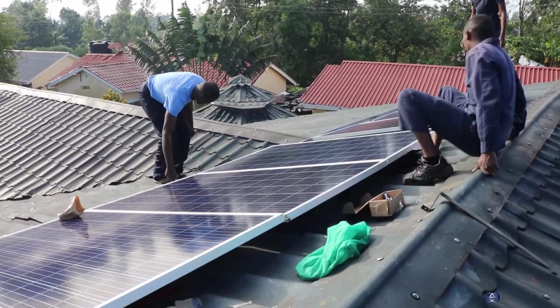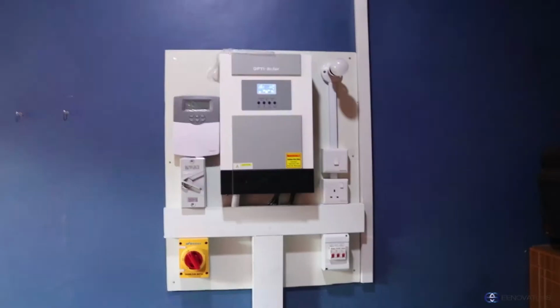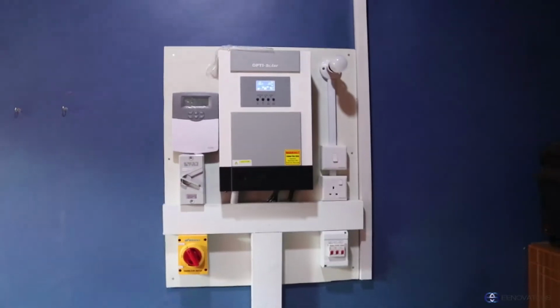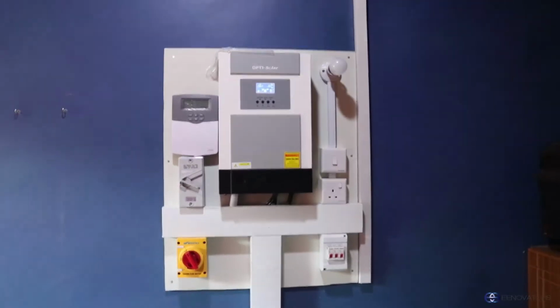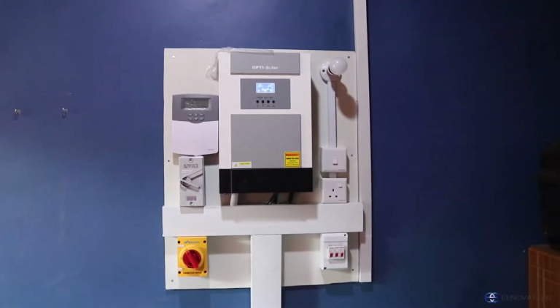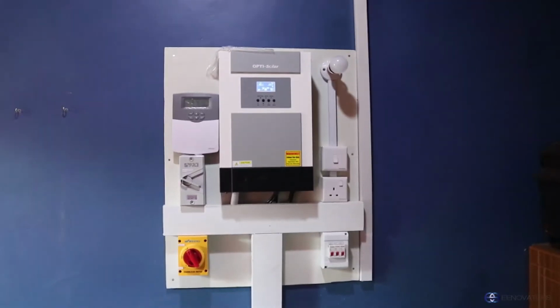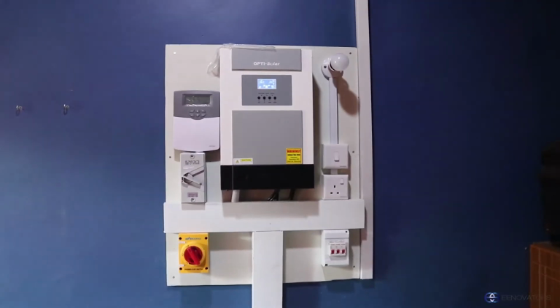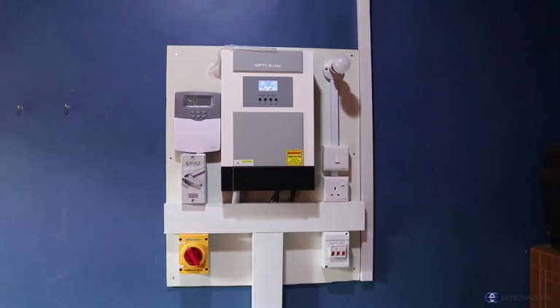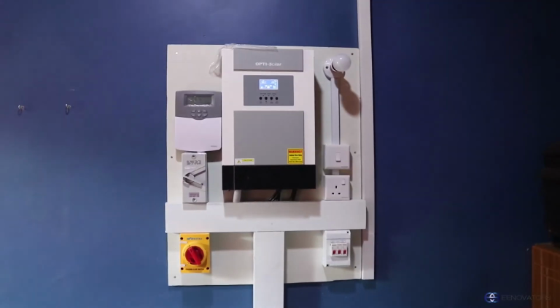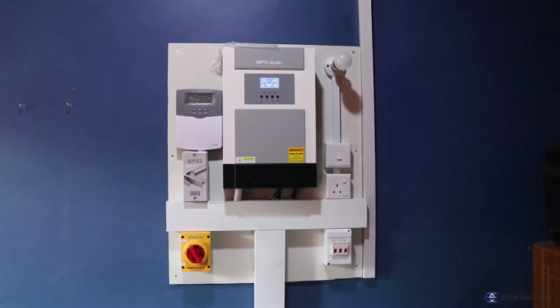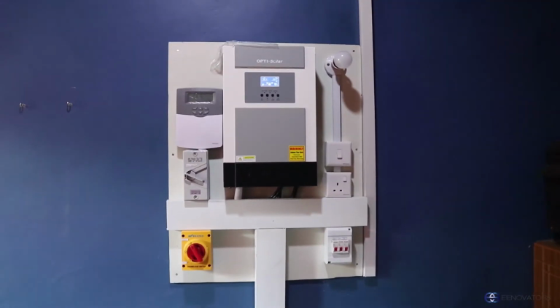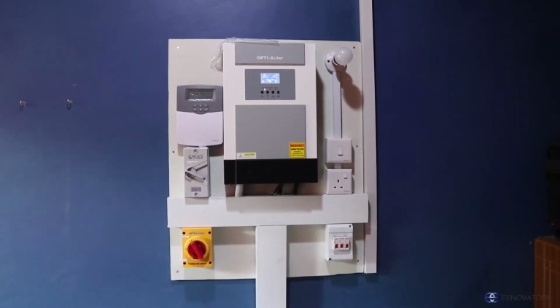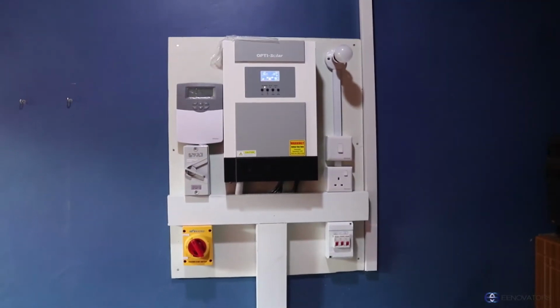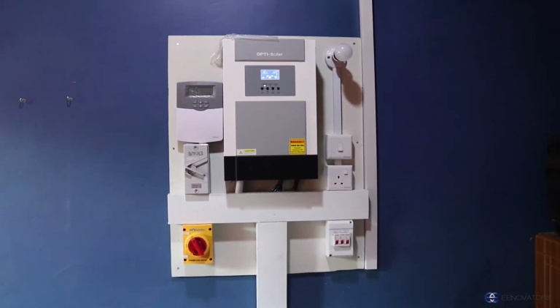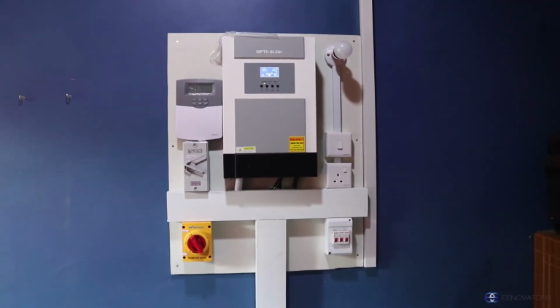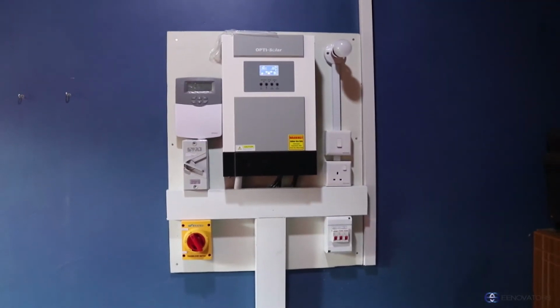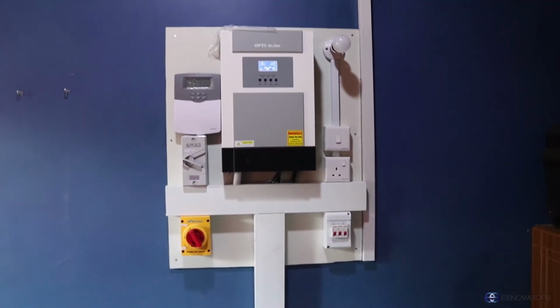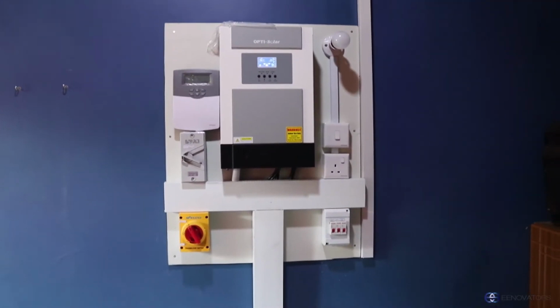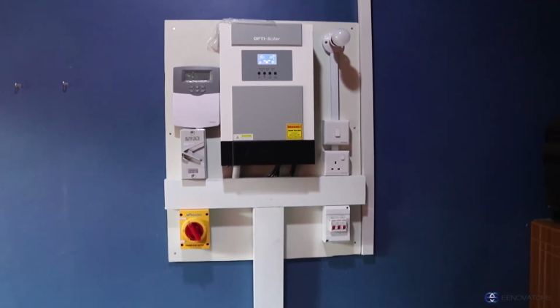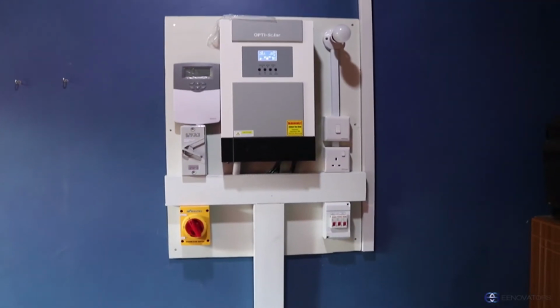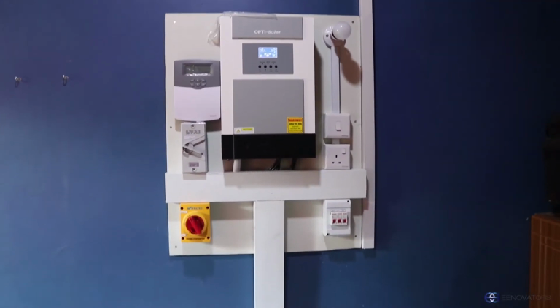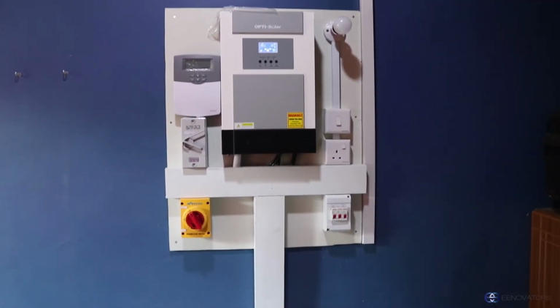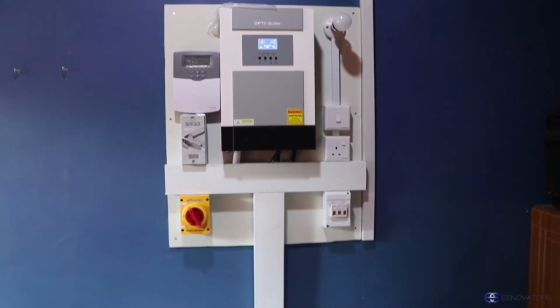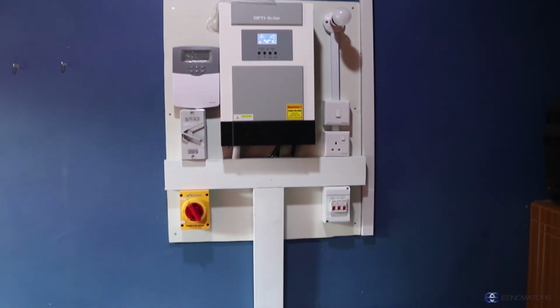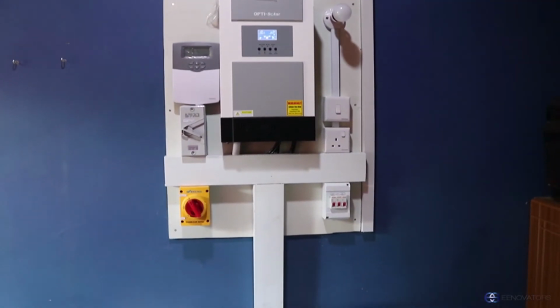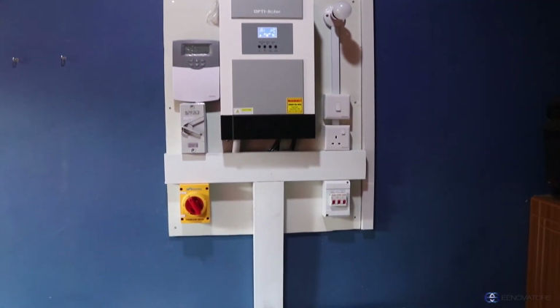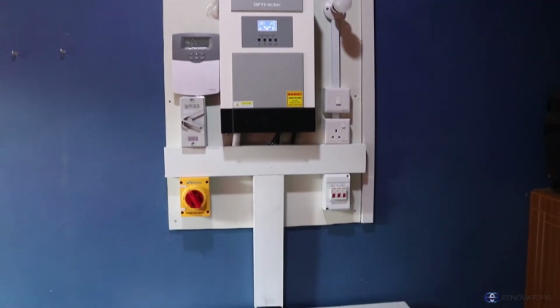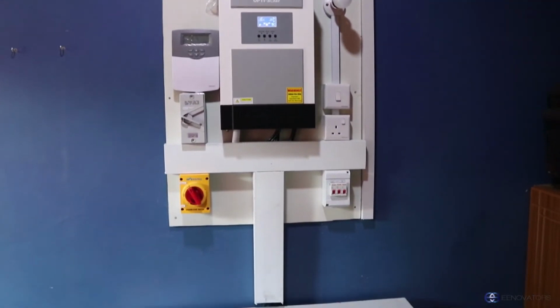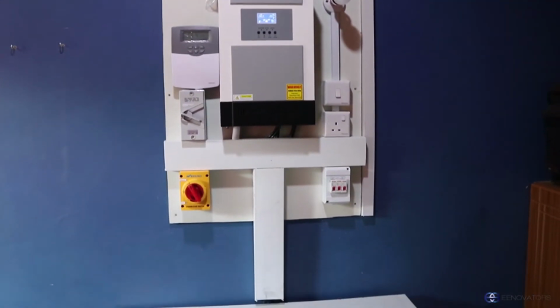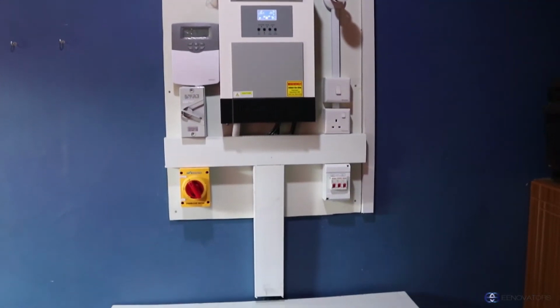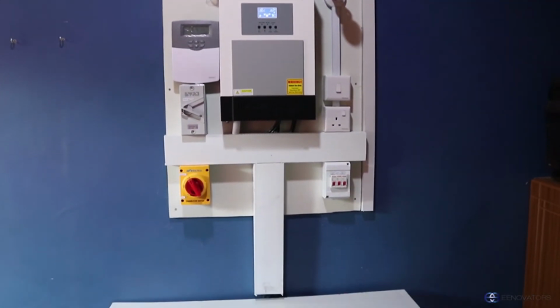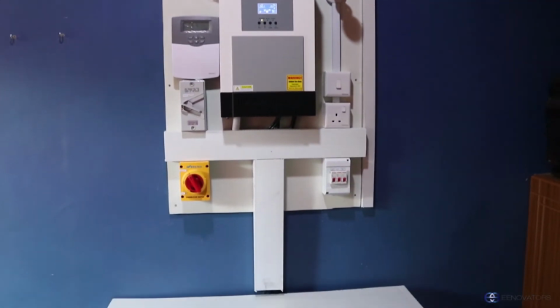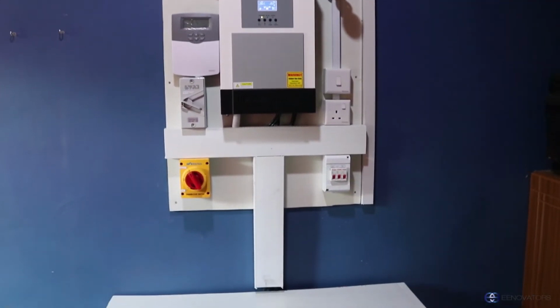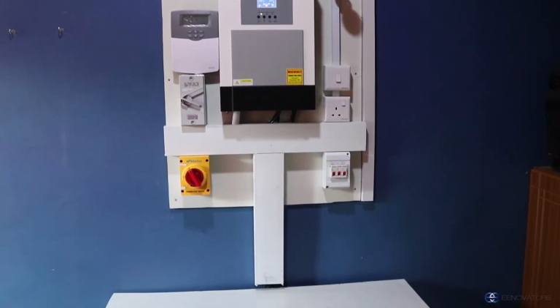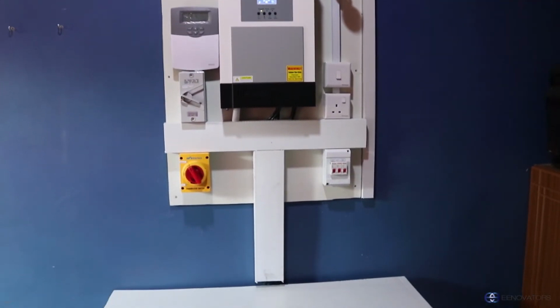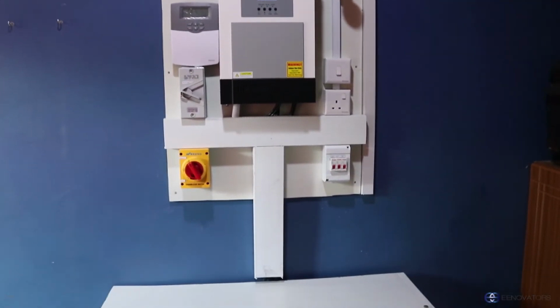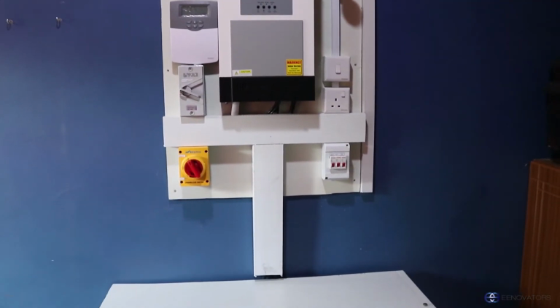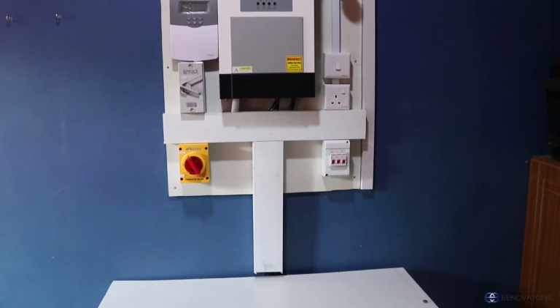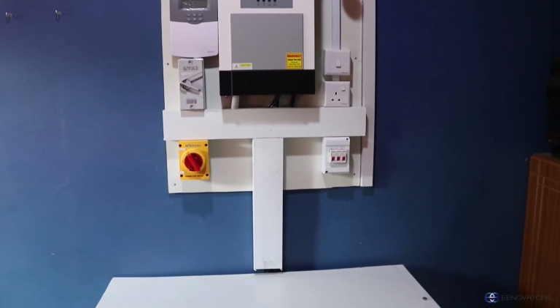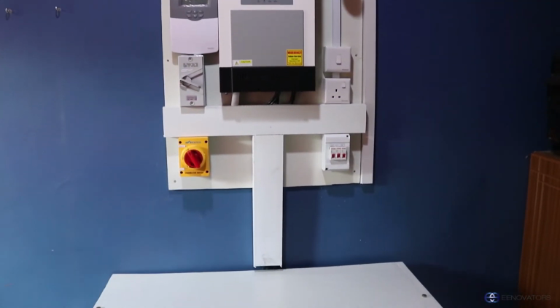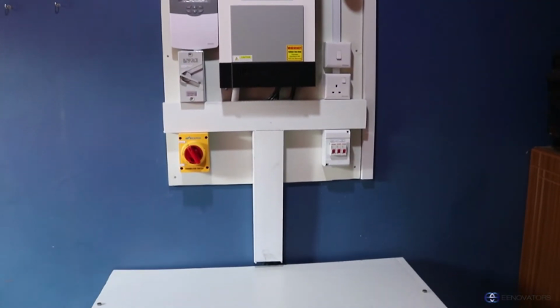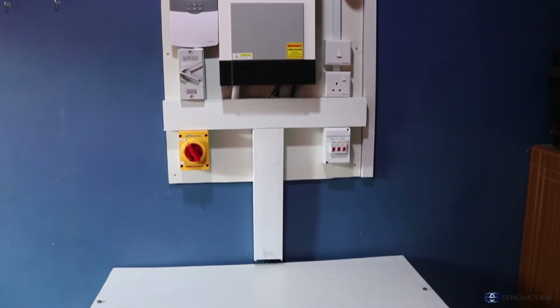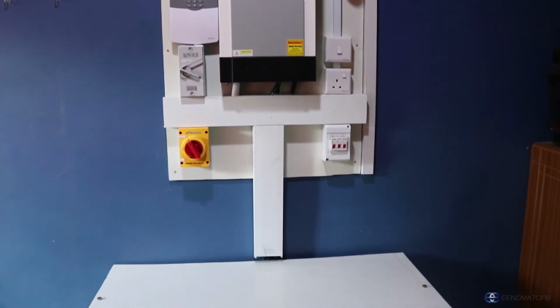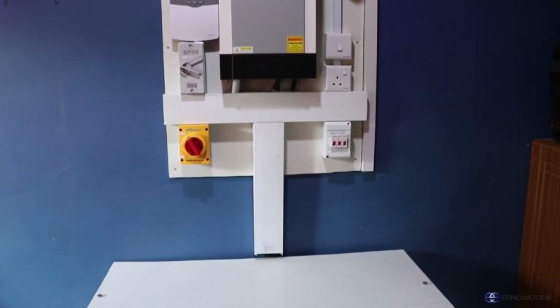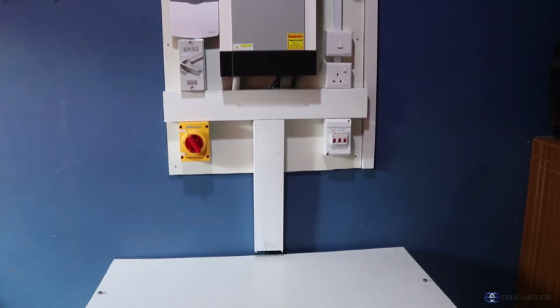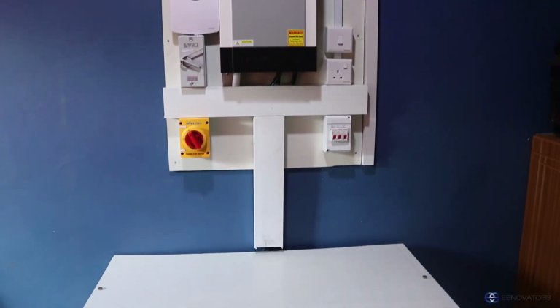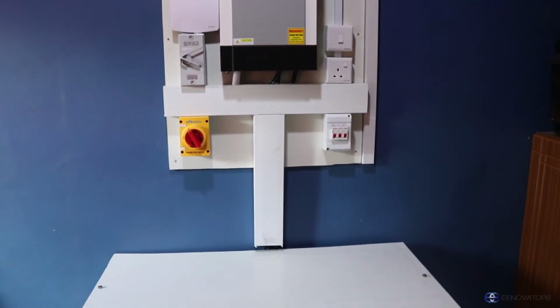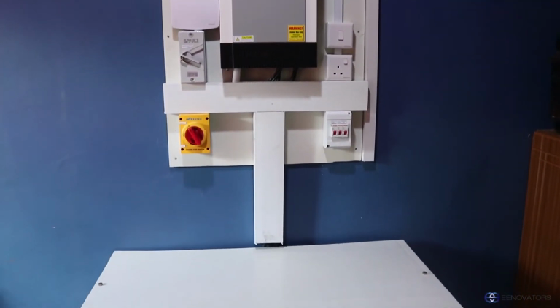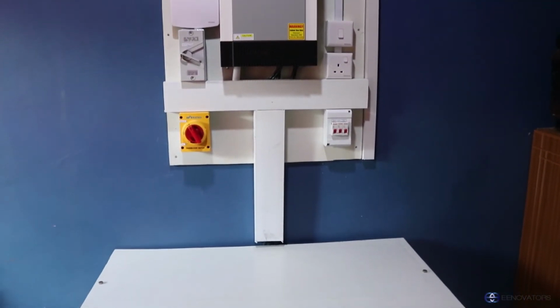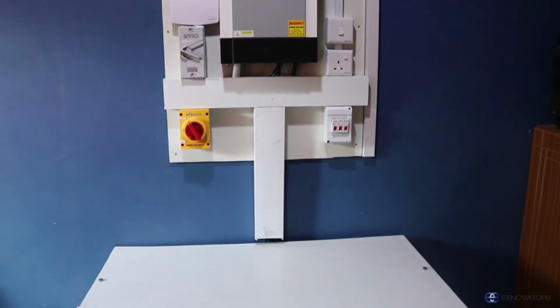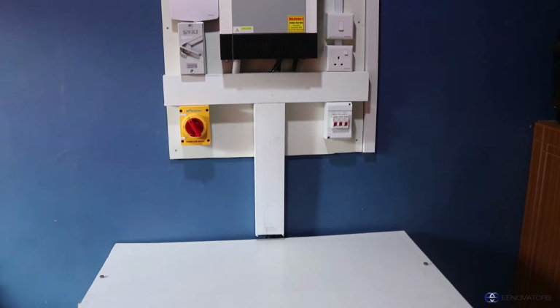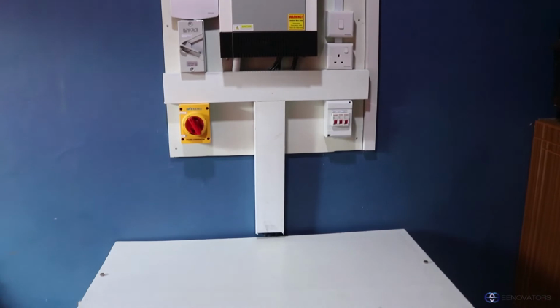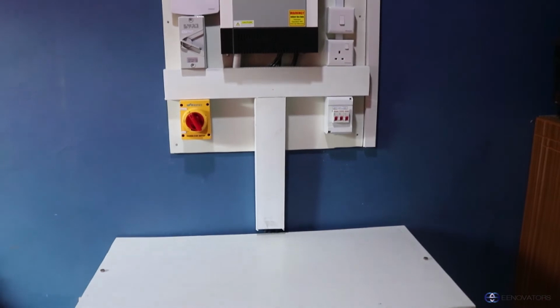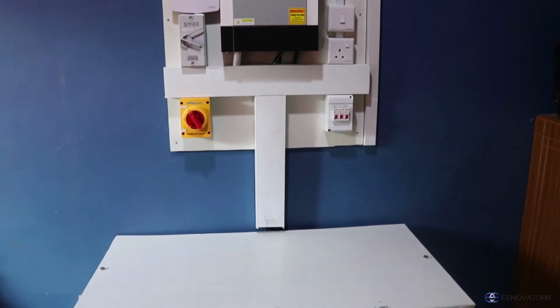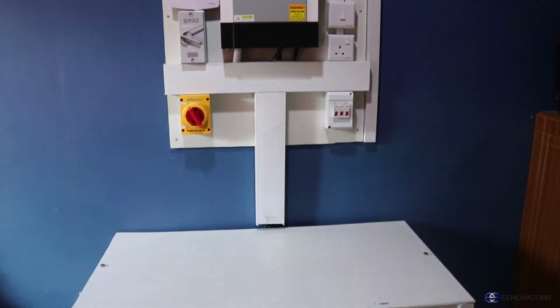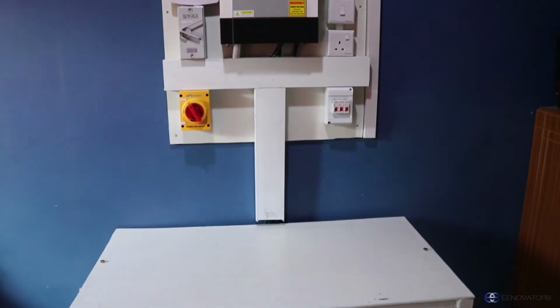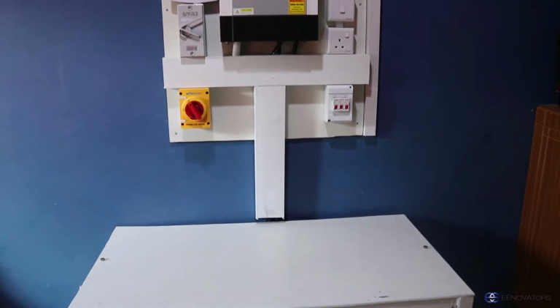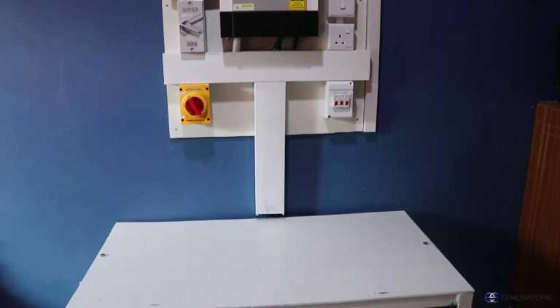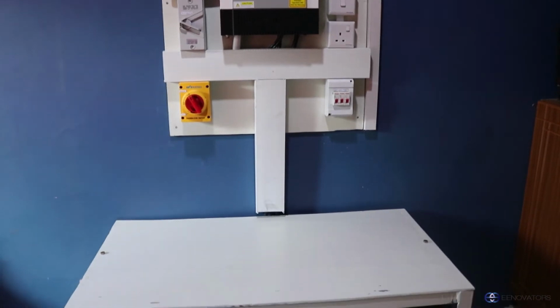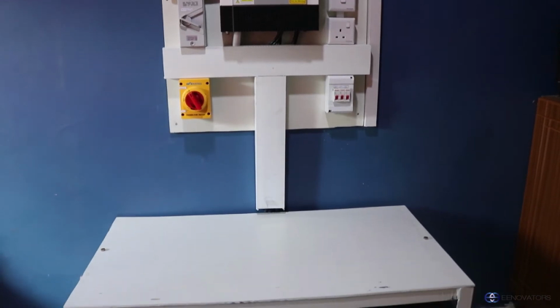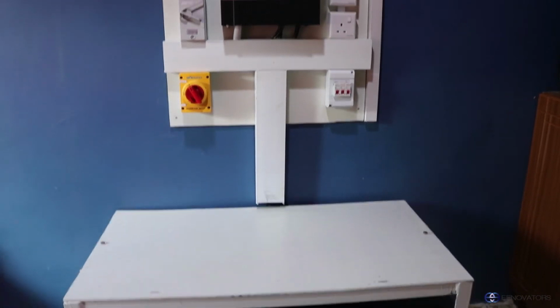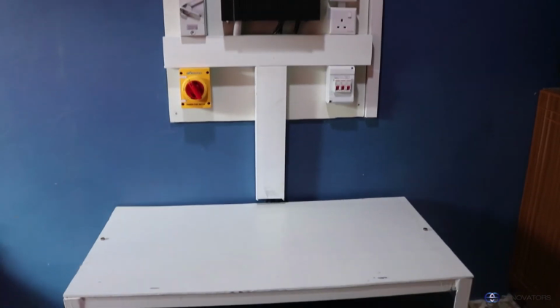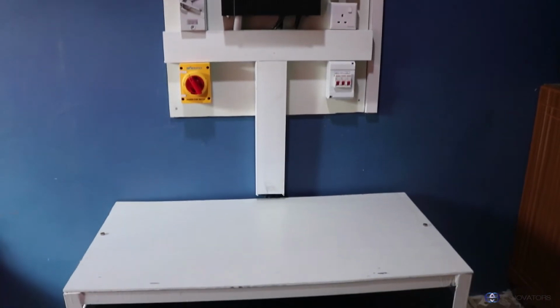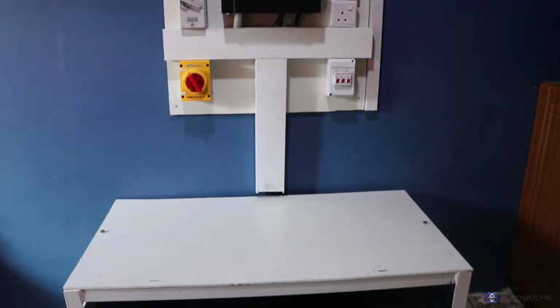Everything is all set — the batteries are being charged by the solar panels and the house has power supply.